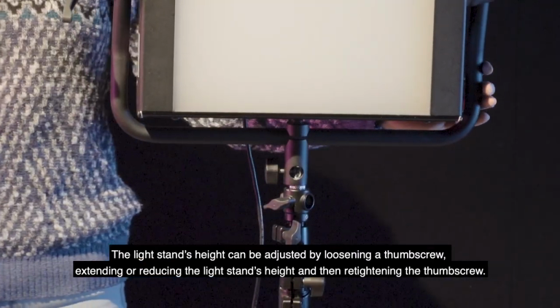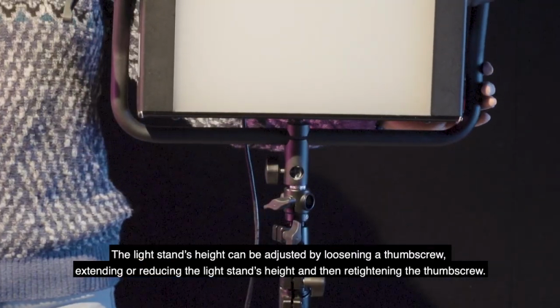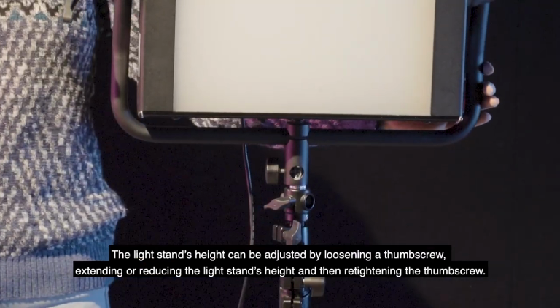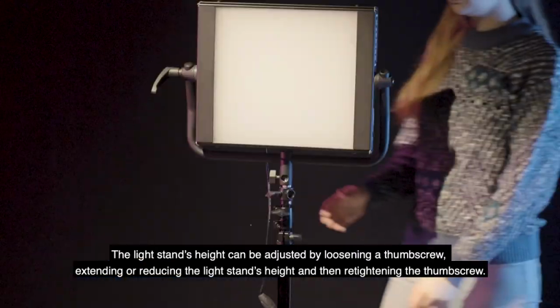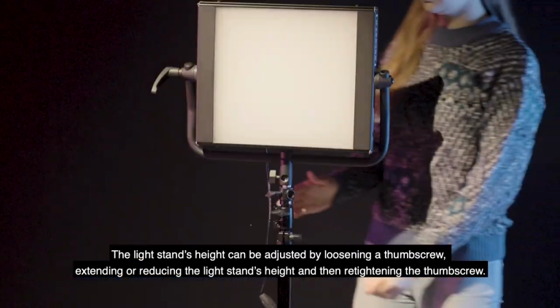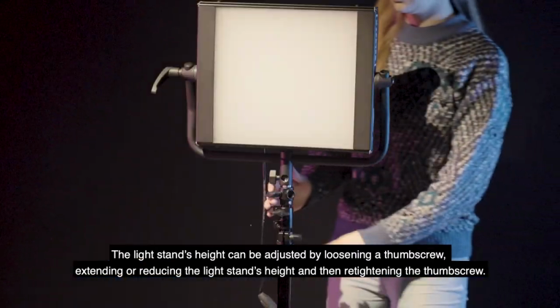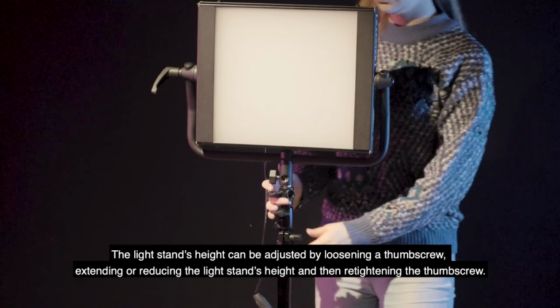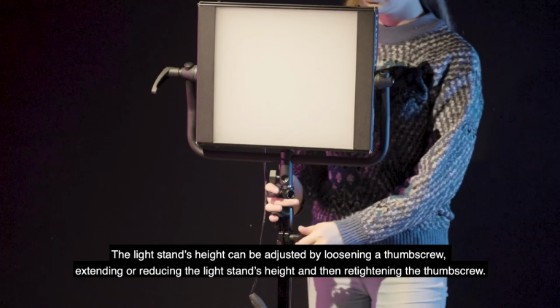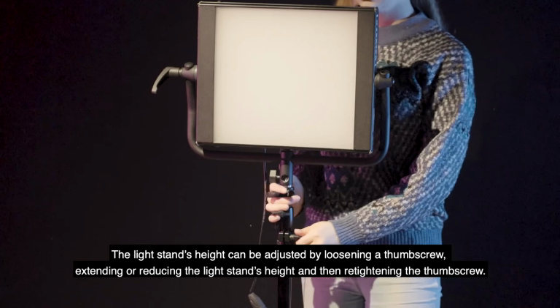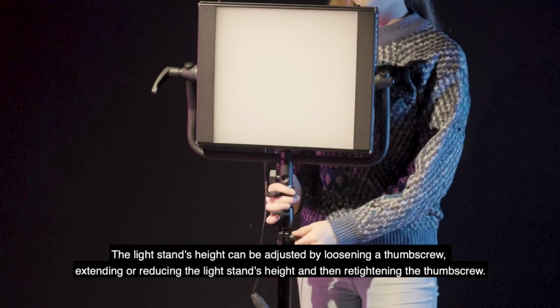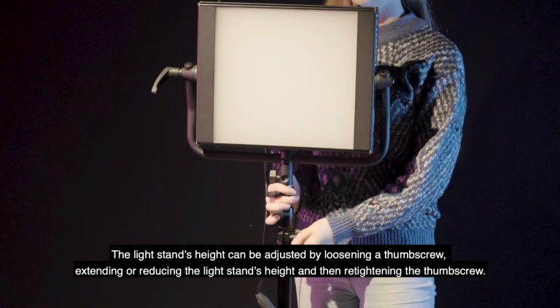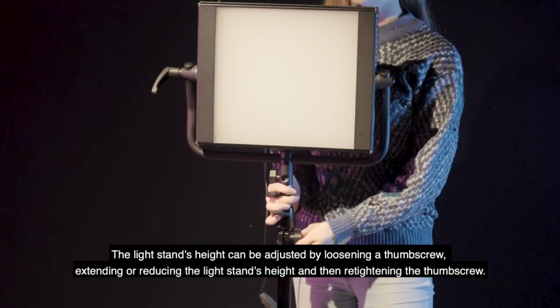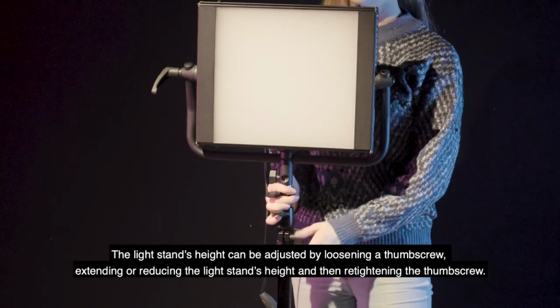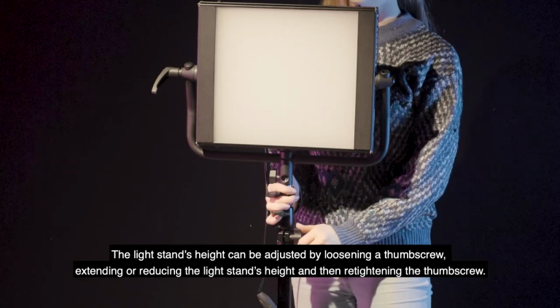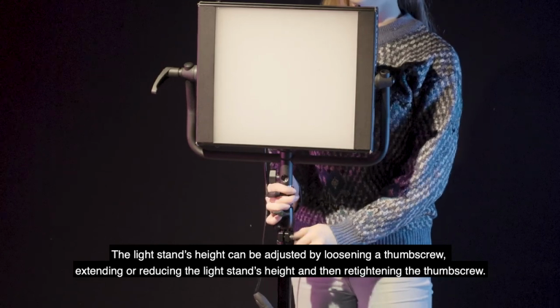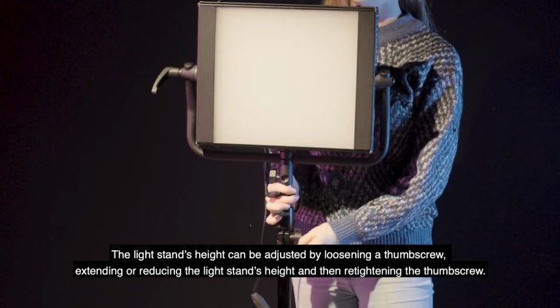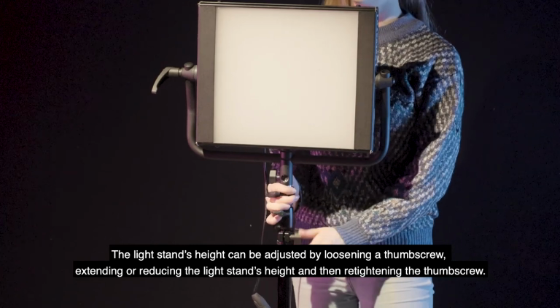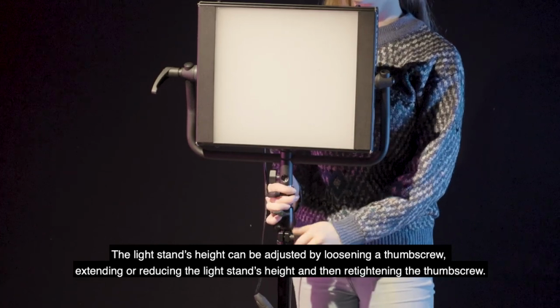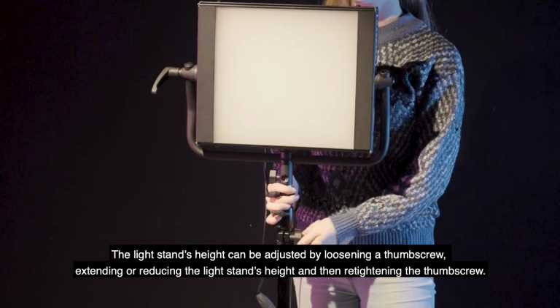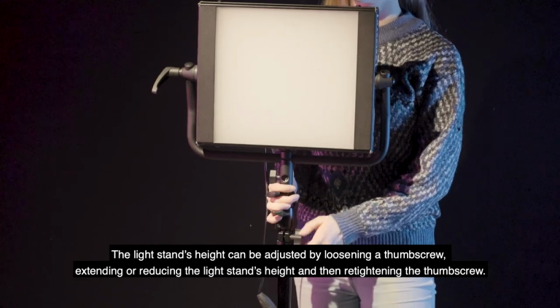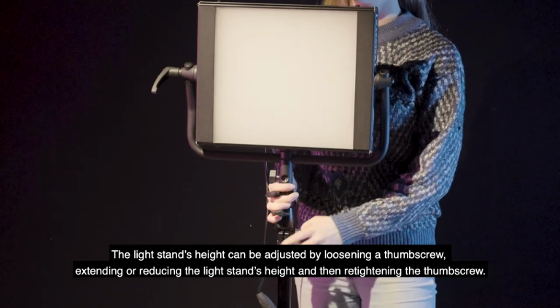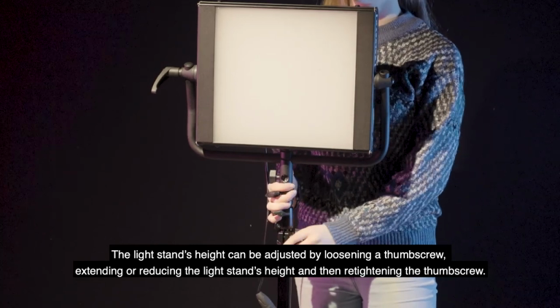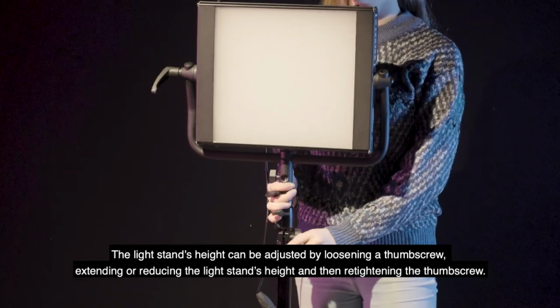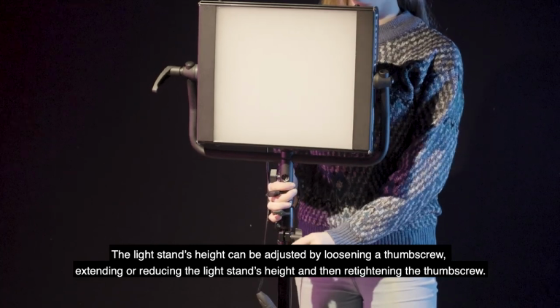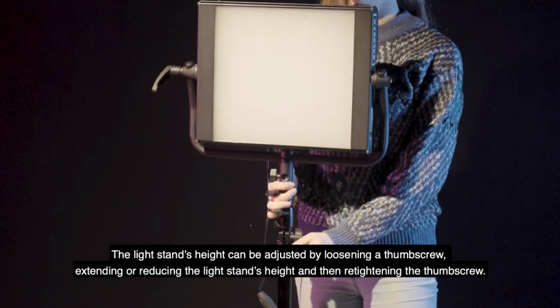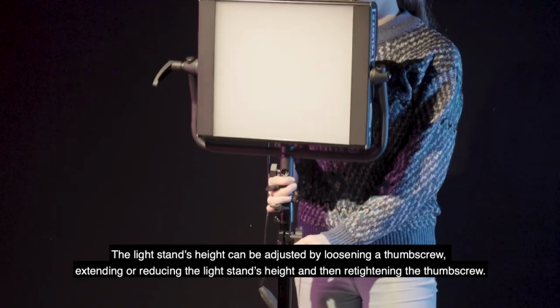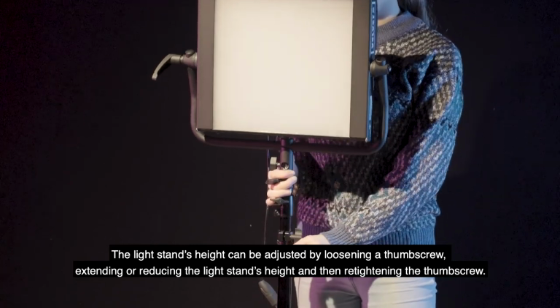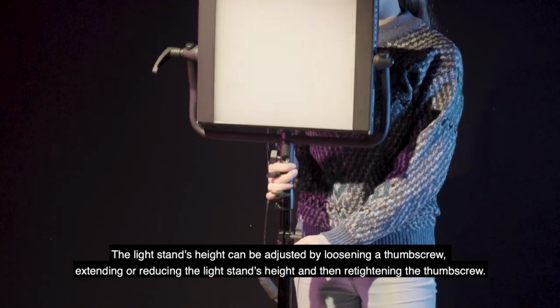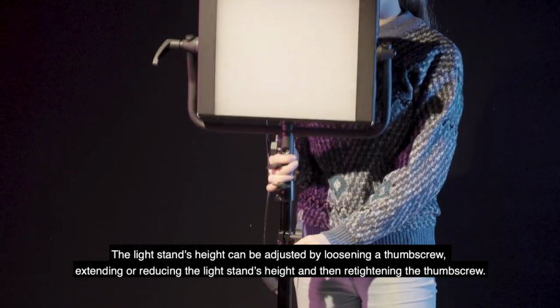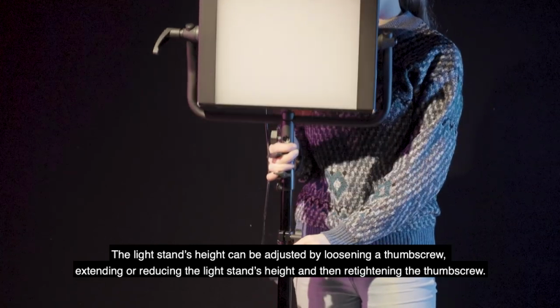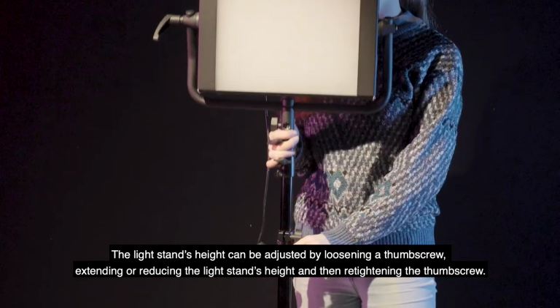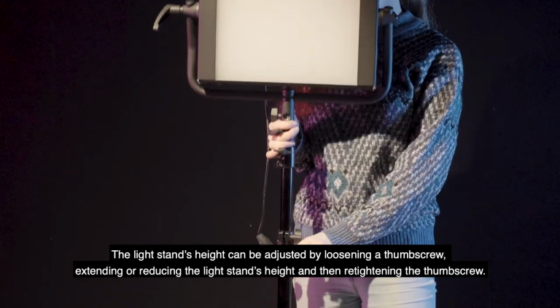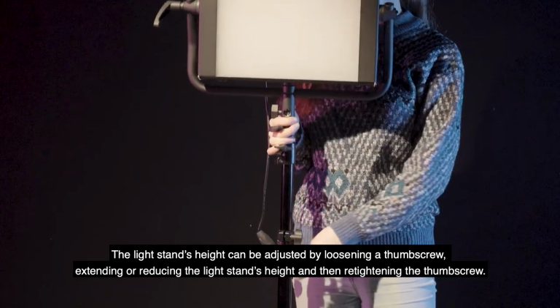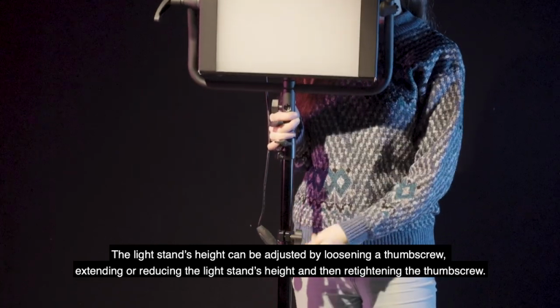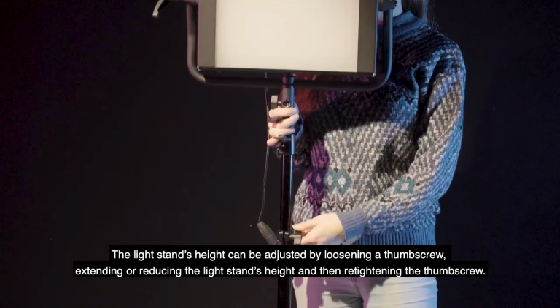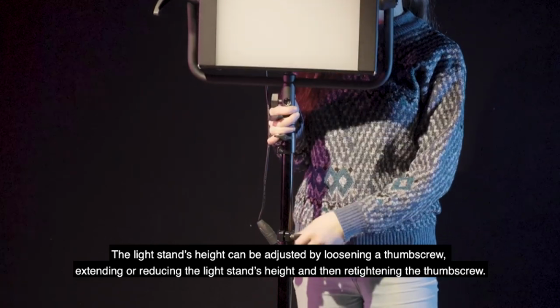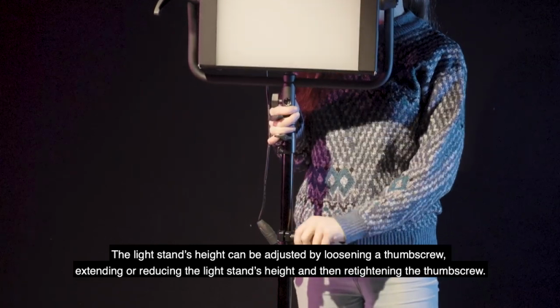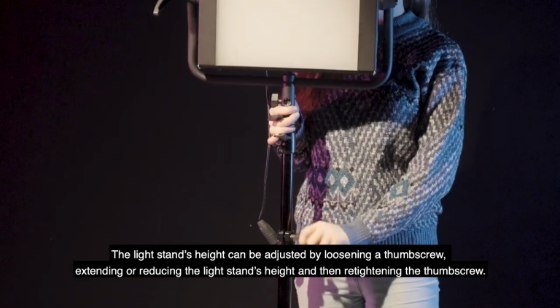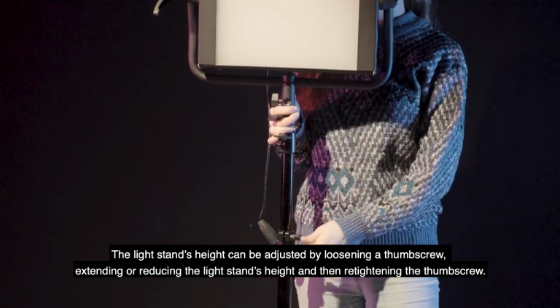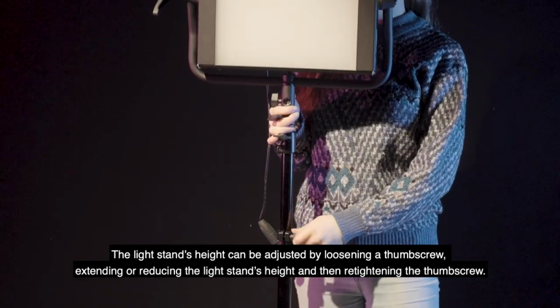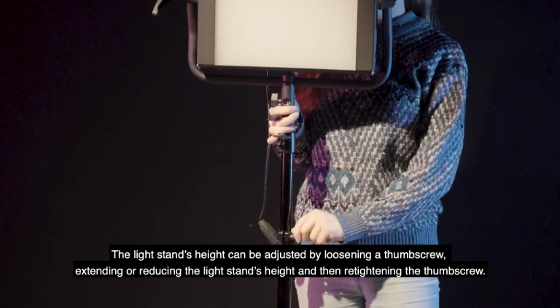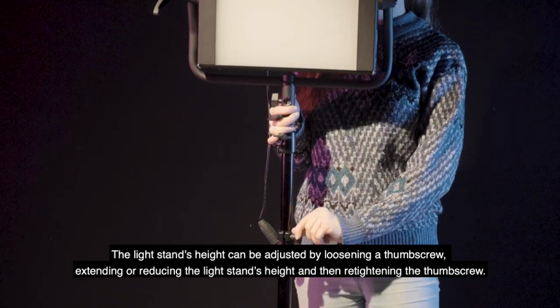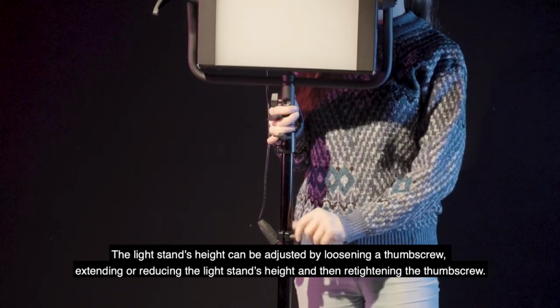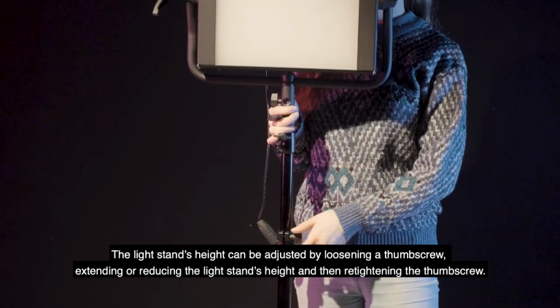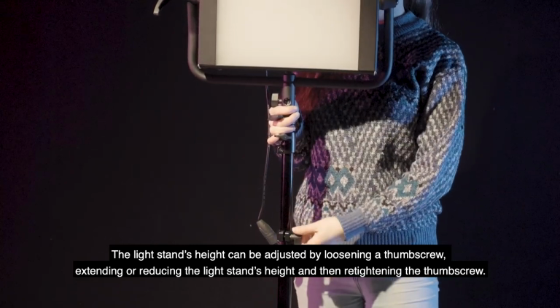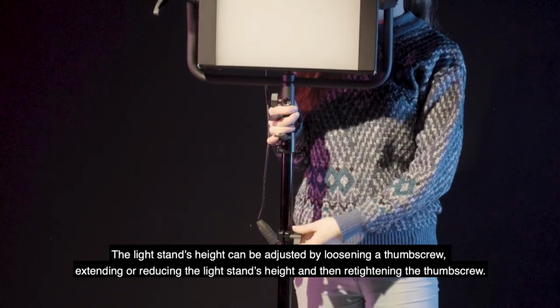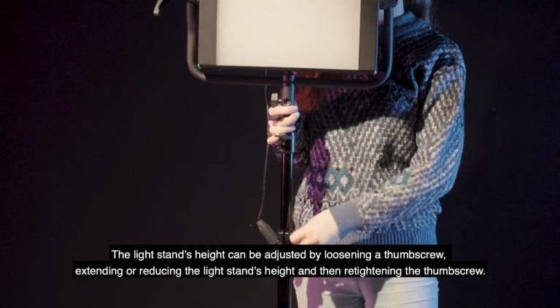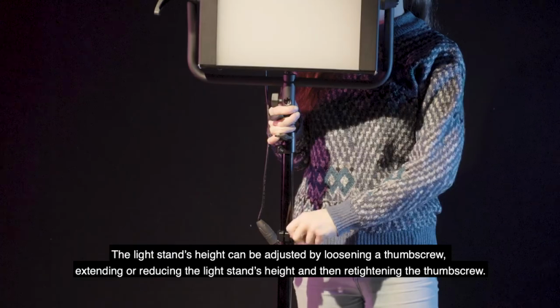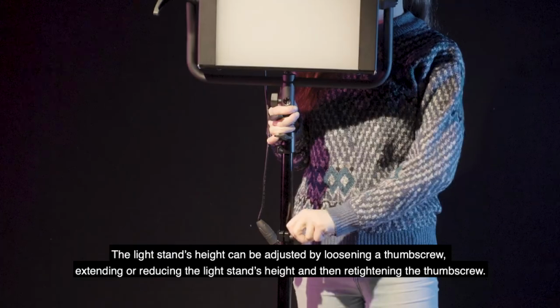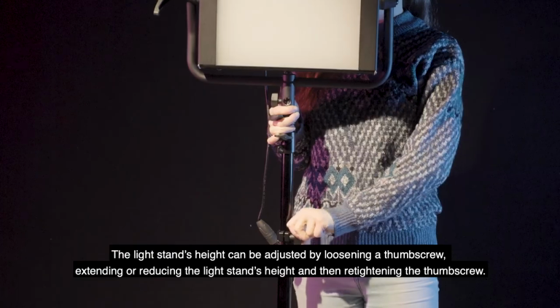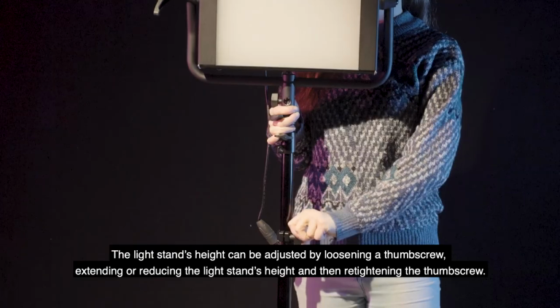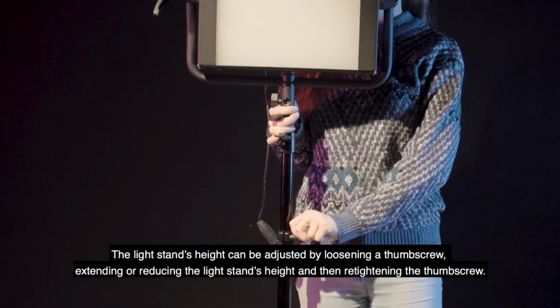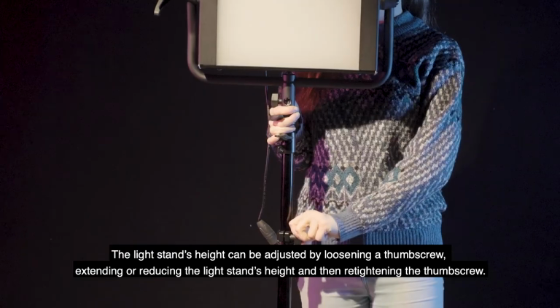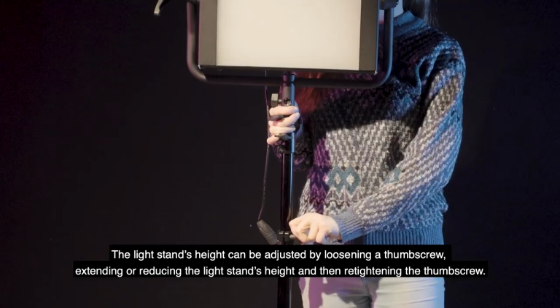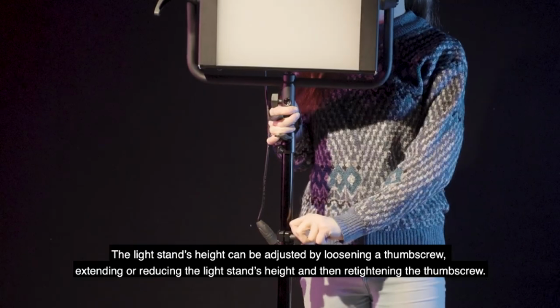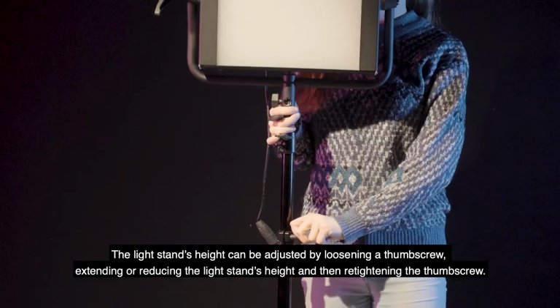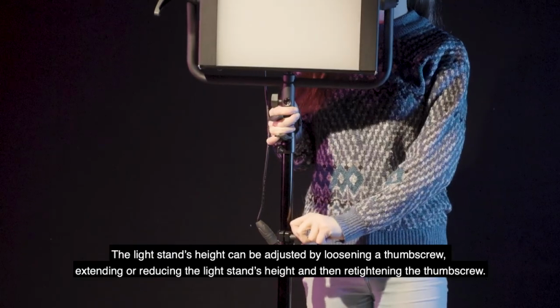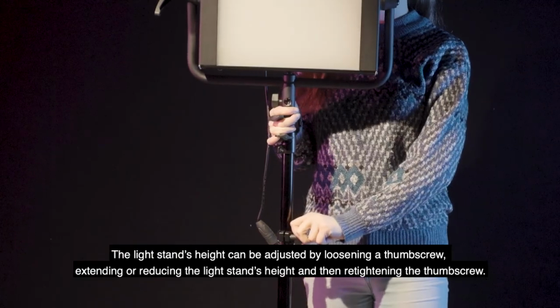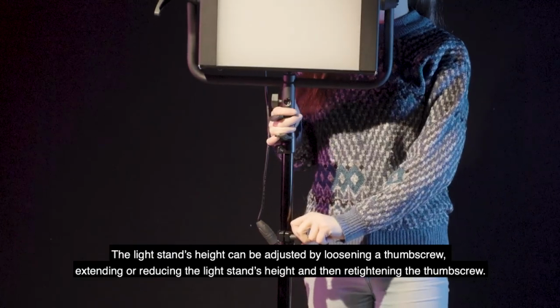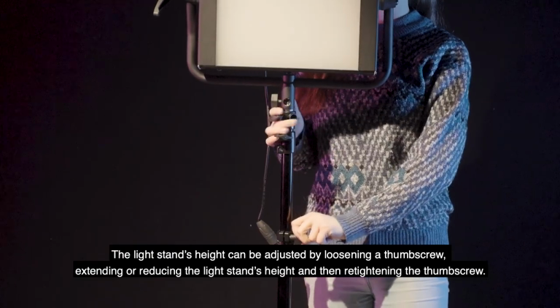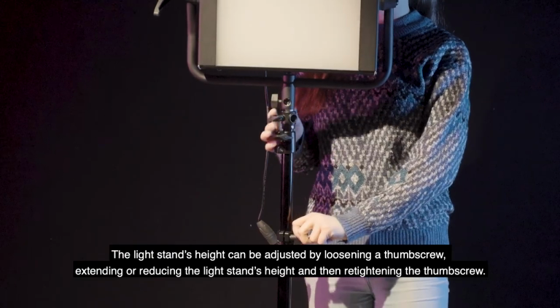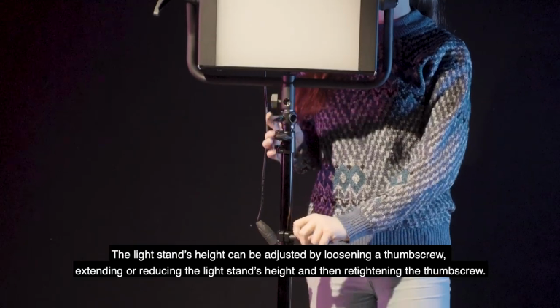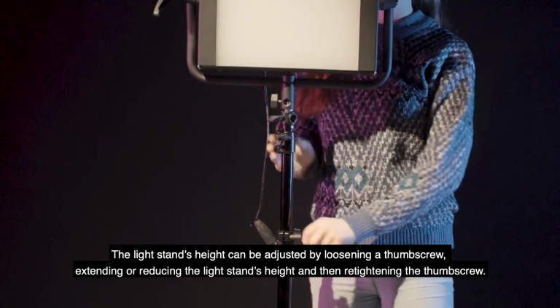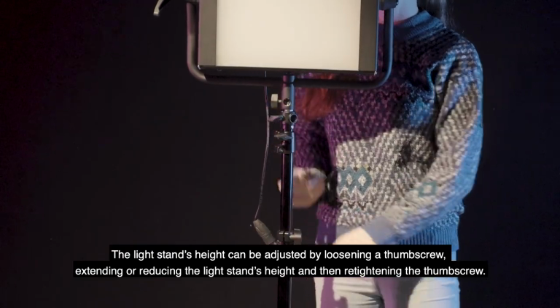The light stand's height can be adjusted by loosening a thumbscrew, extending or reducing the light stand's height, and then re-tightening the thumbscrew.